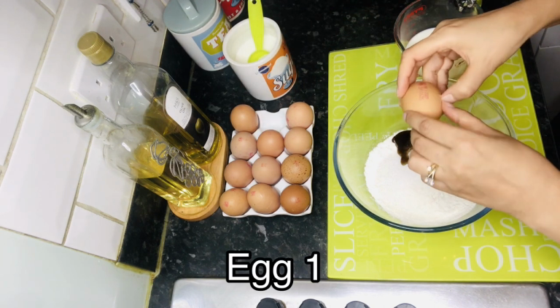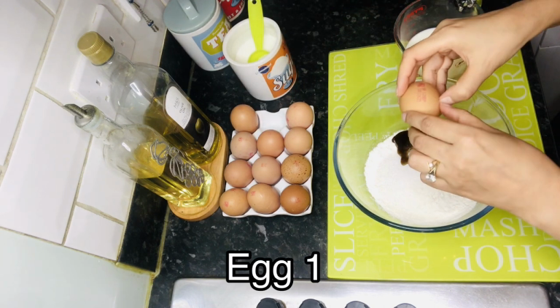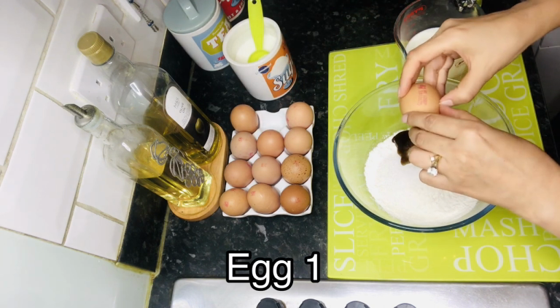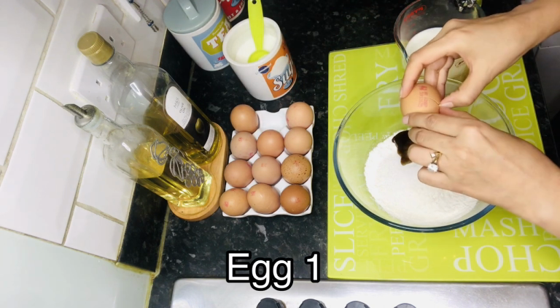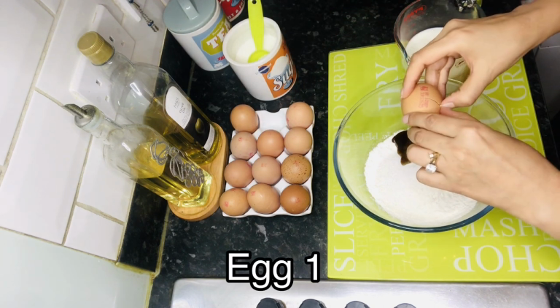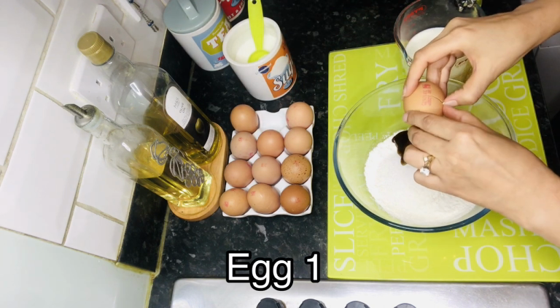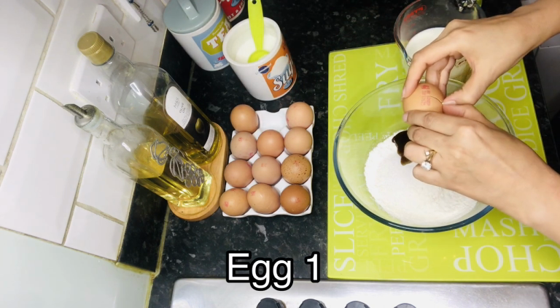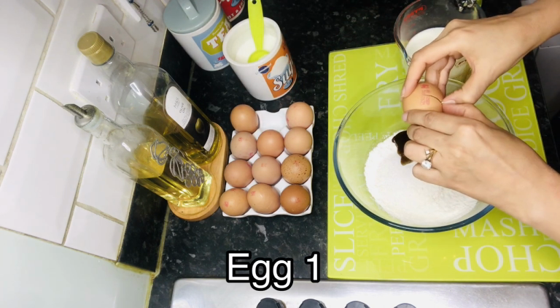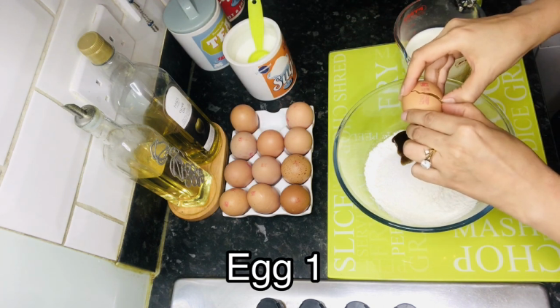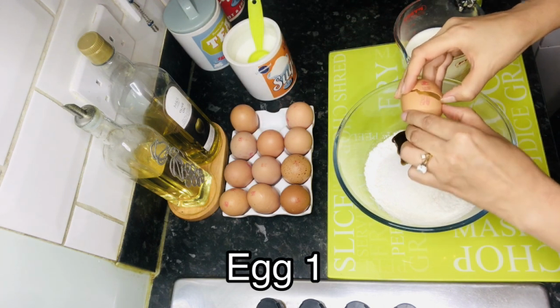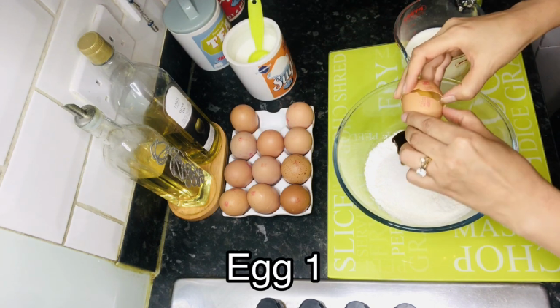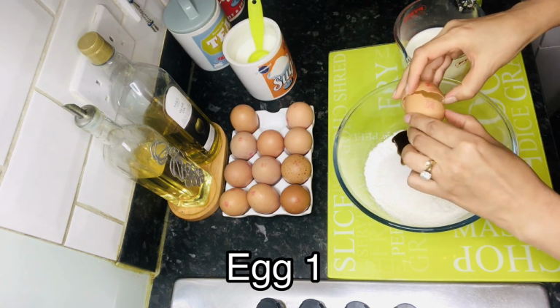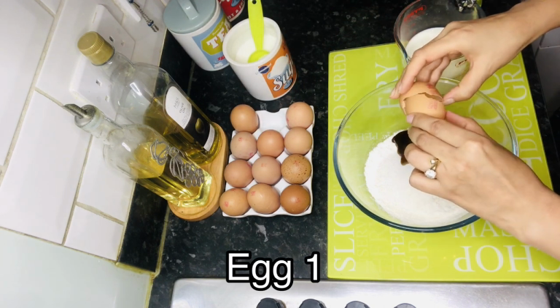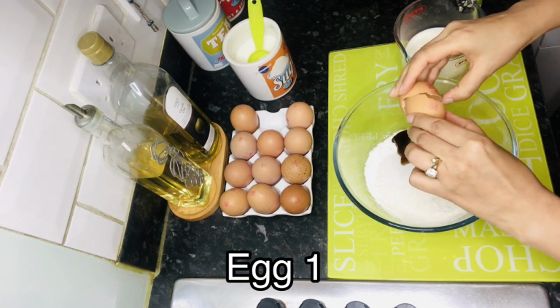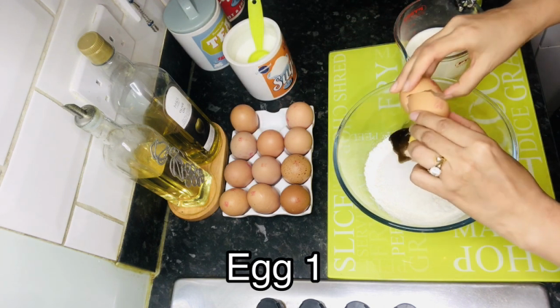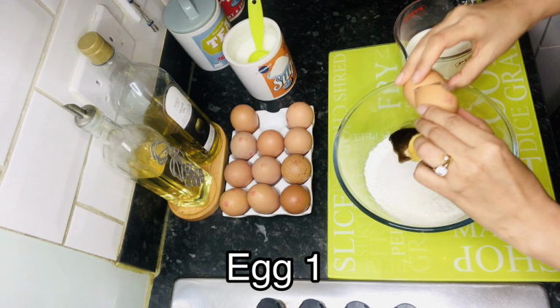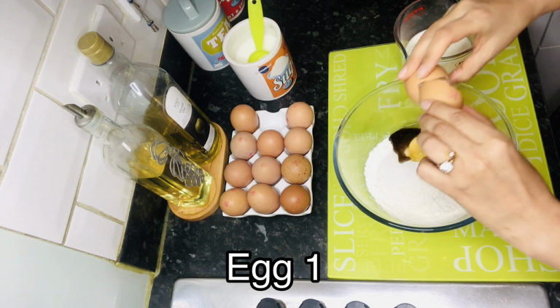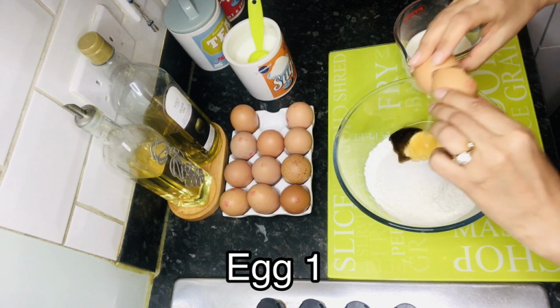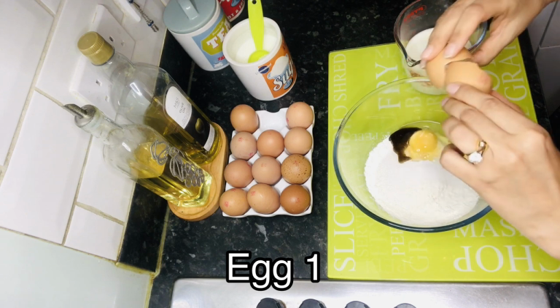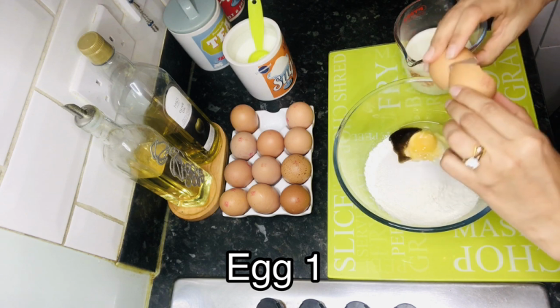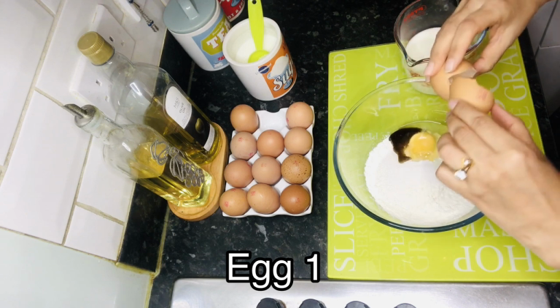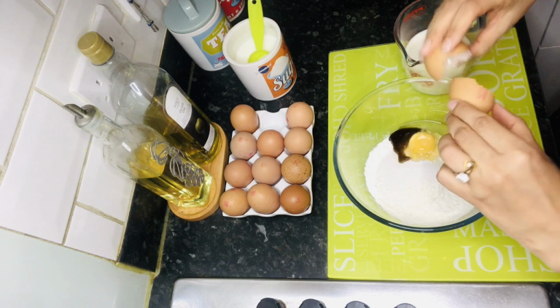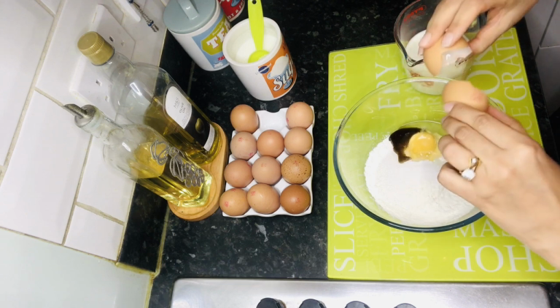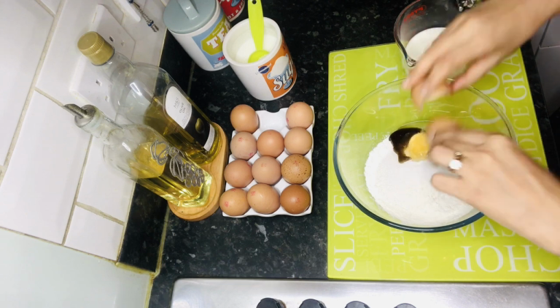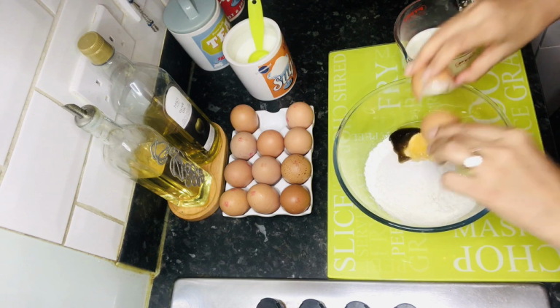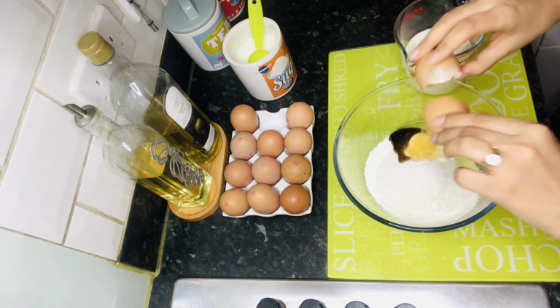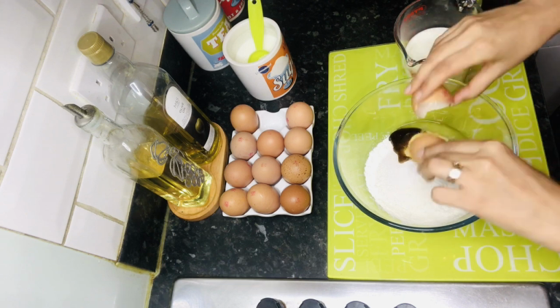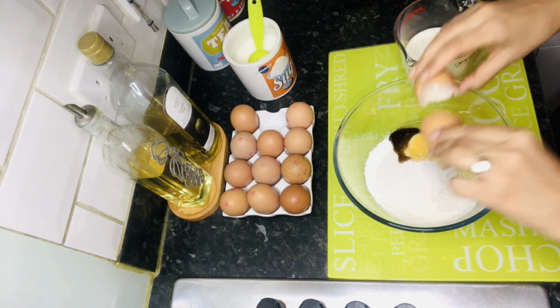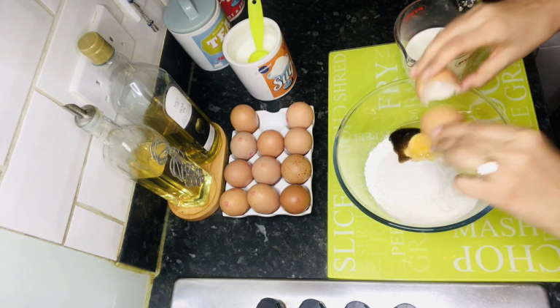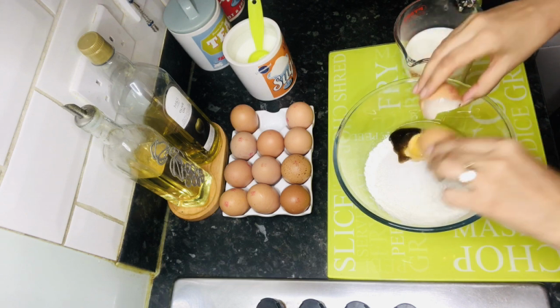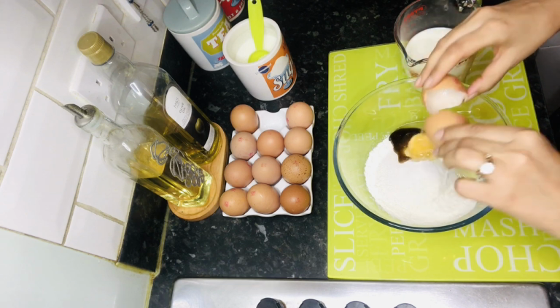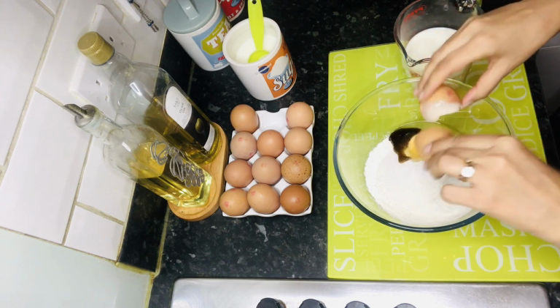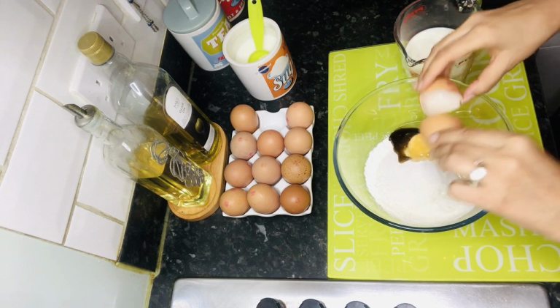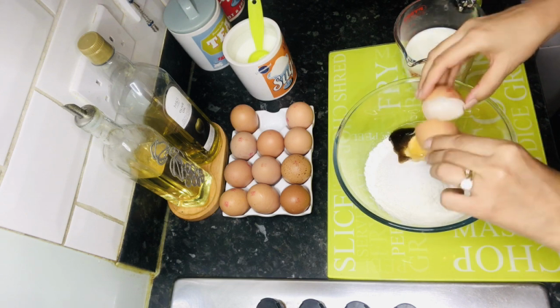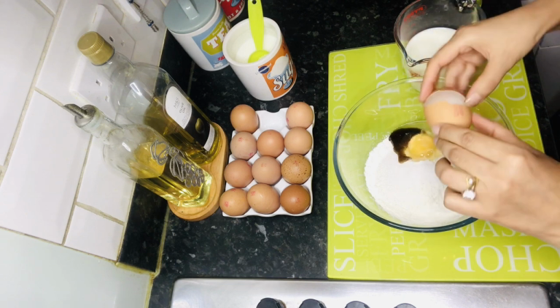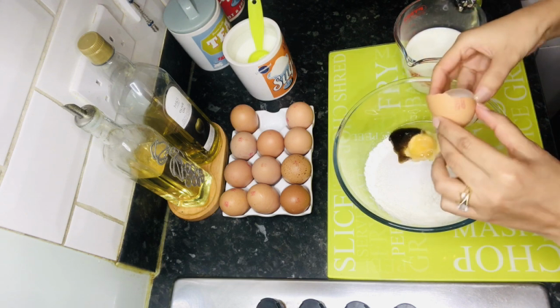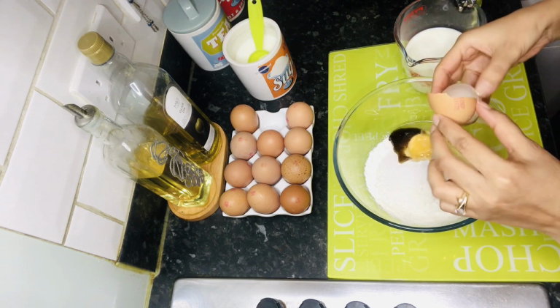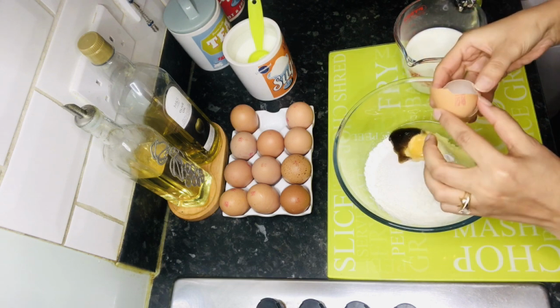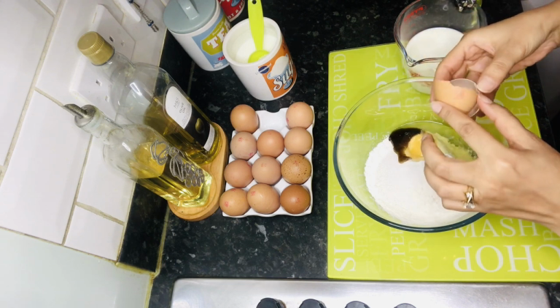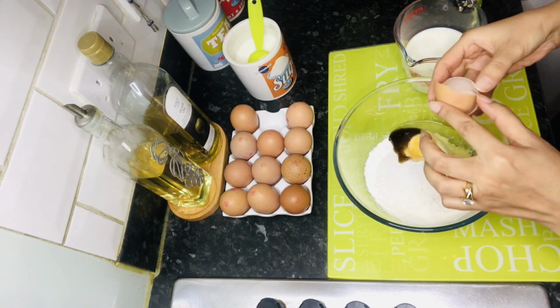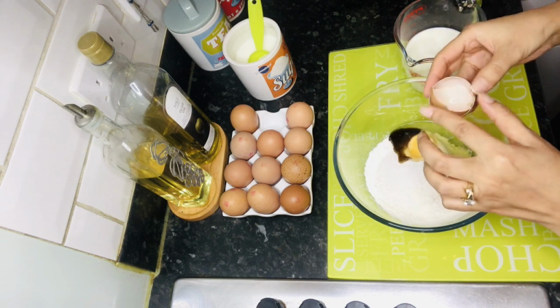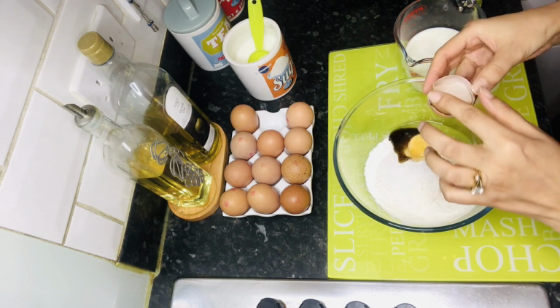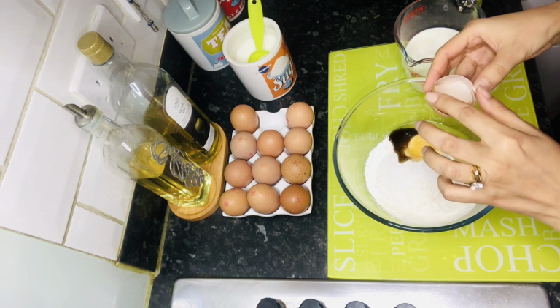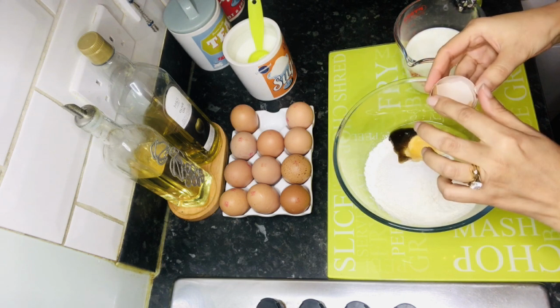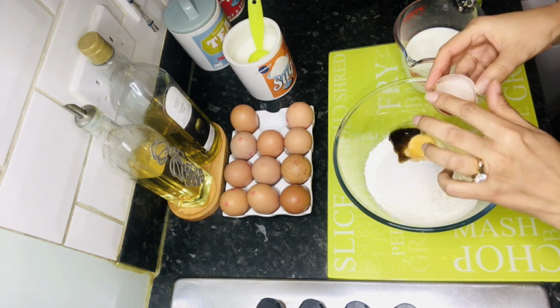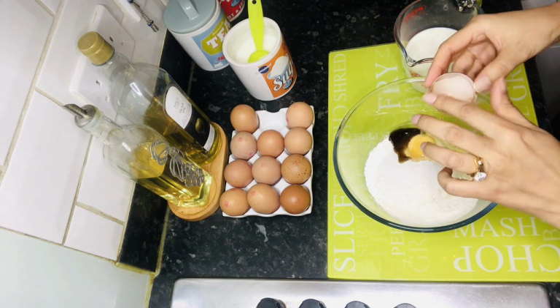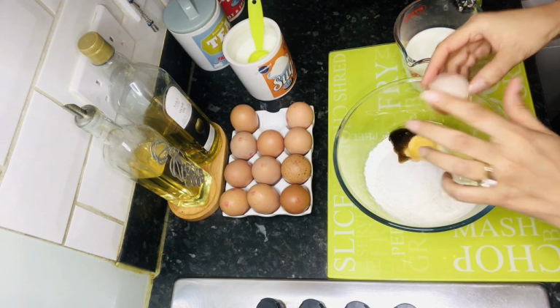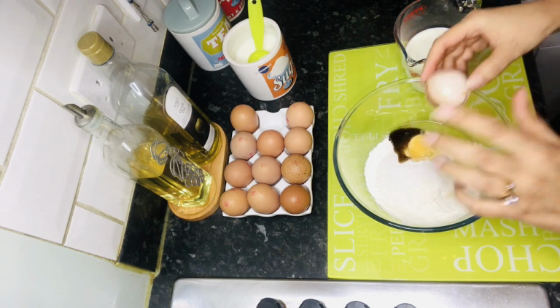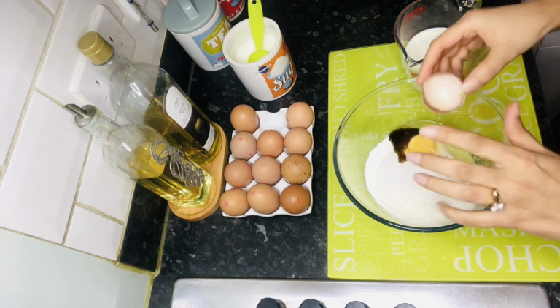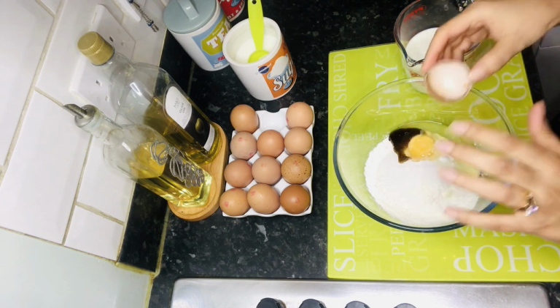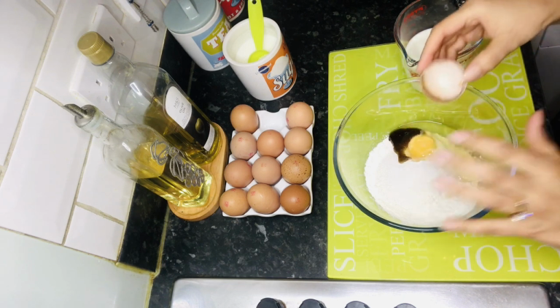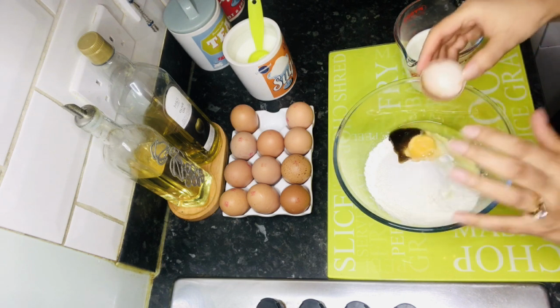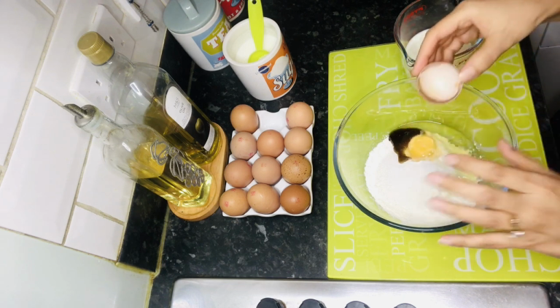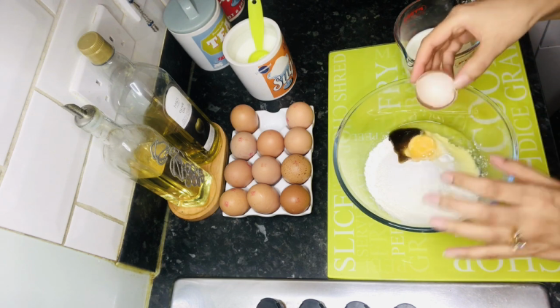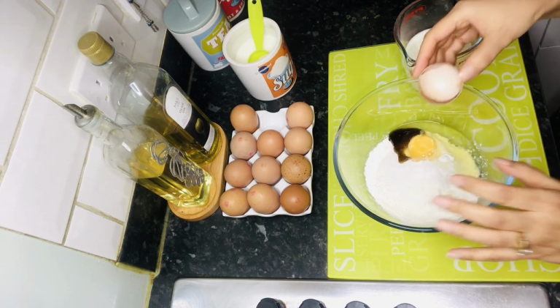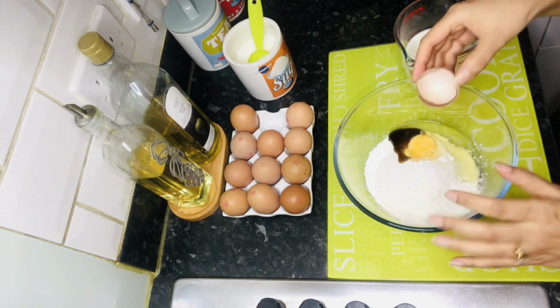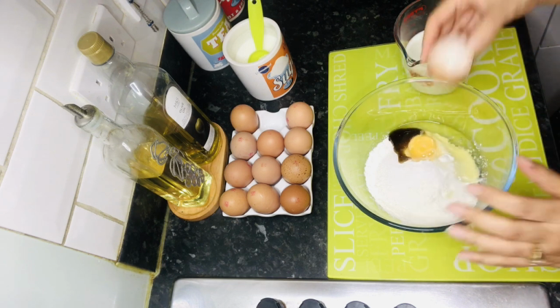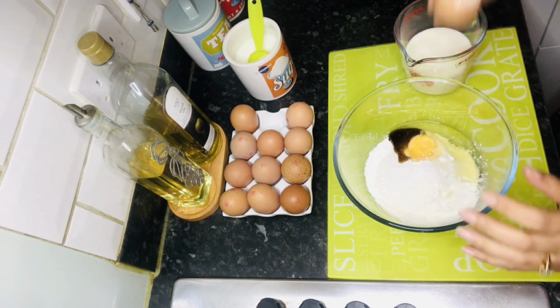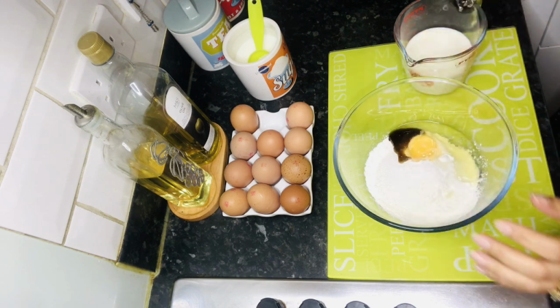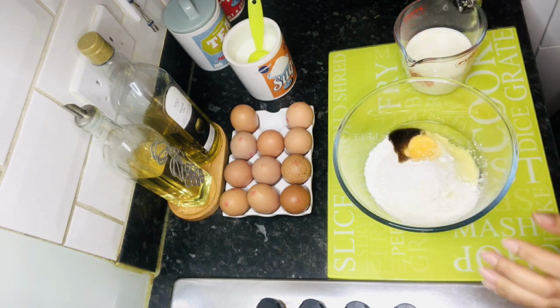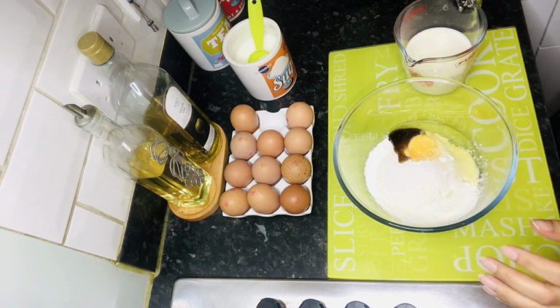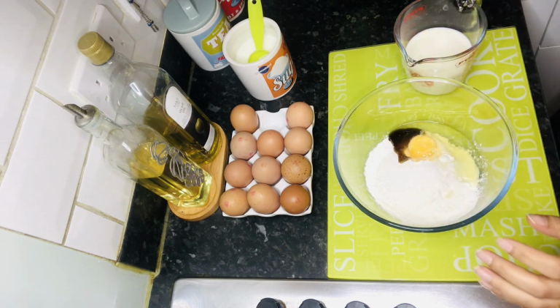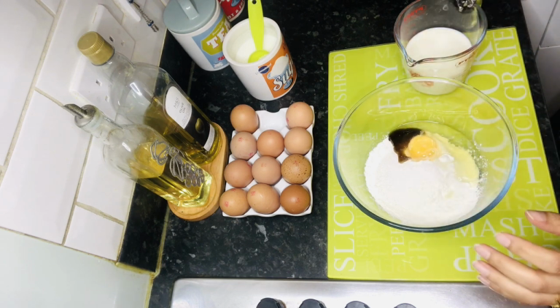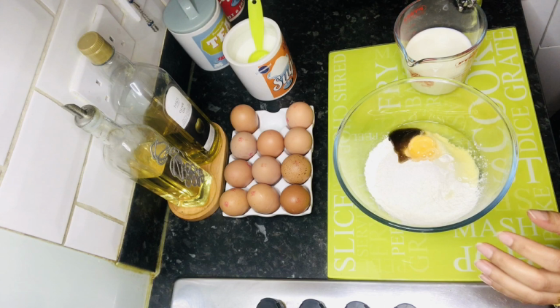The proportions are very easy. Basically 1-1 of each, so you can remember it as a child. It's really easy.